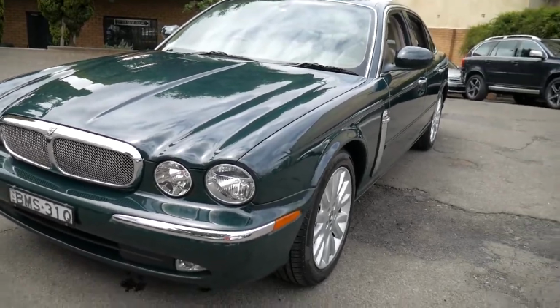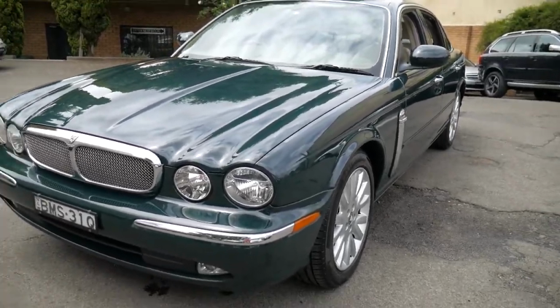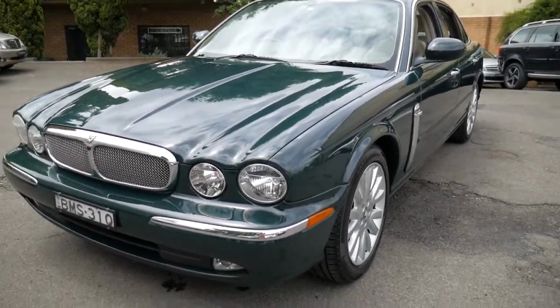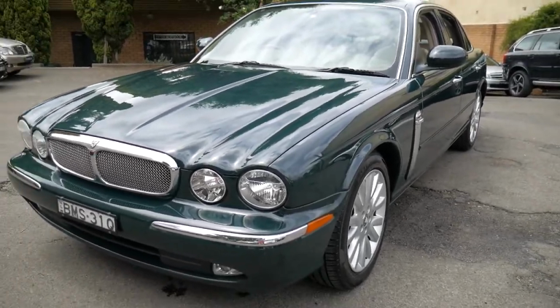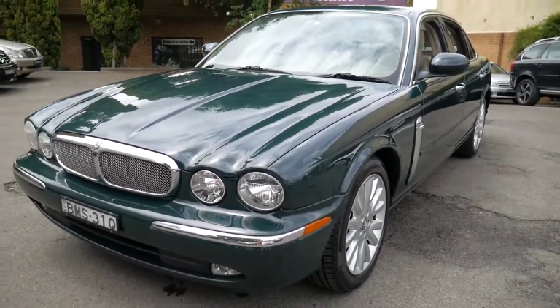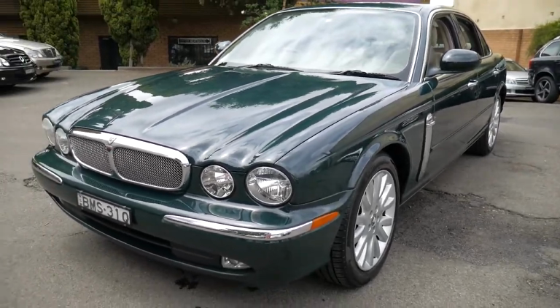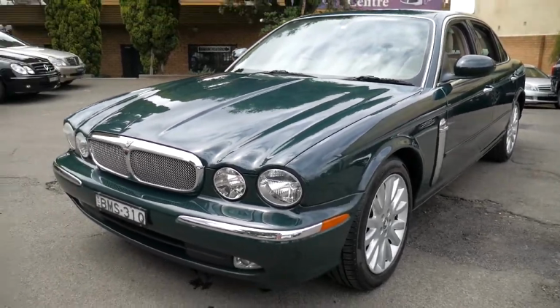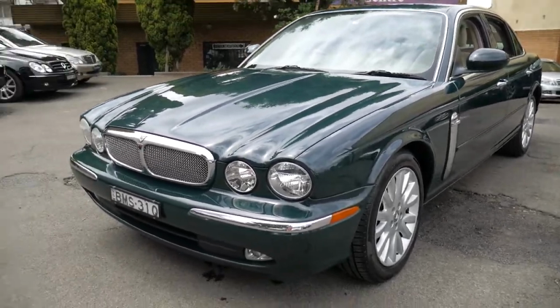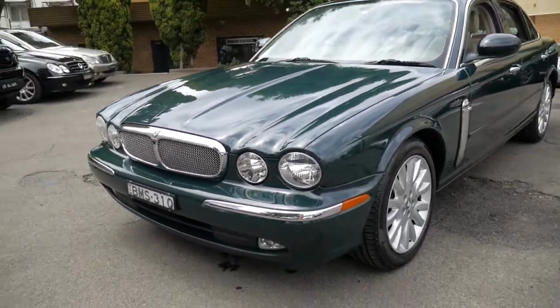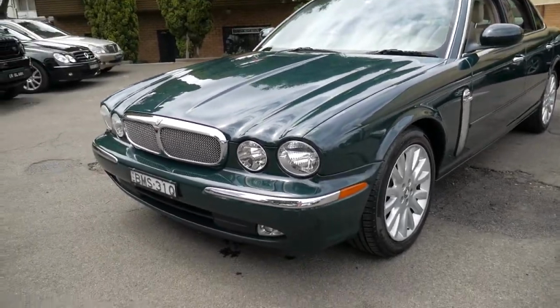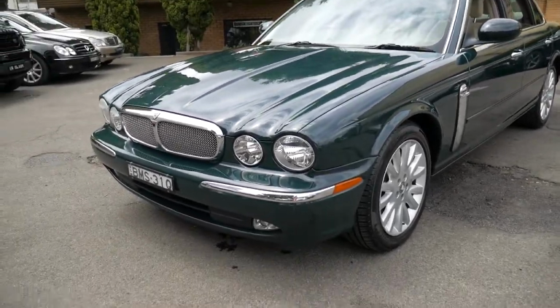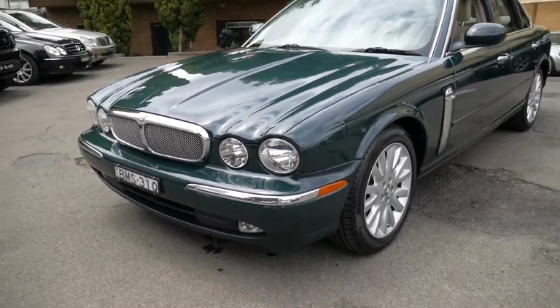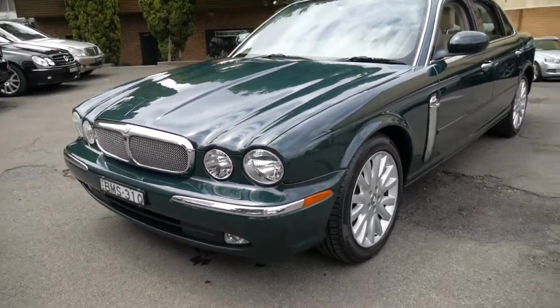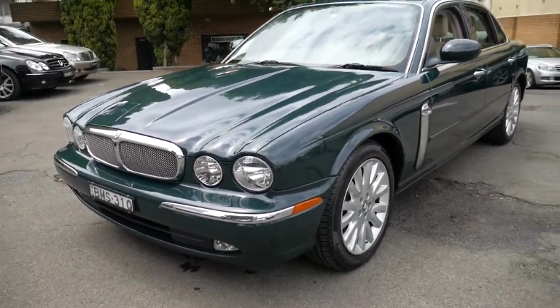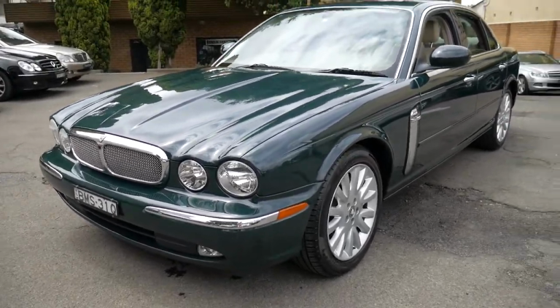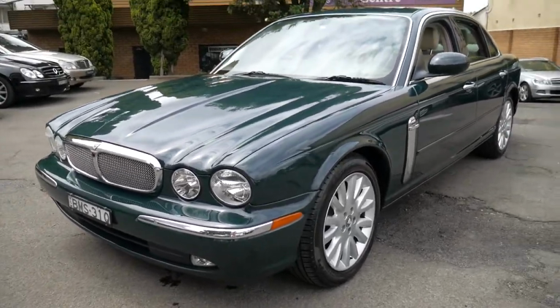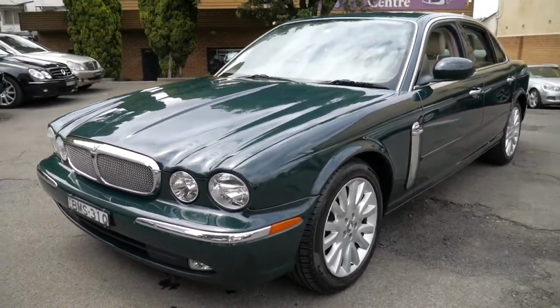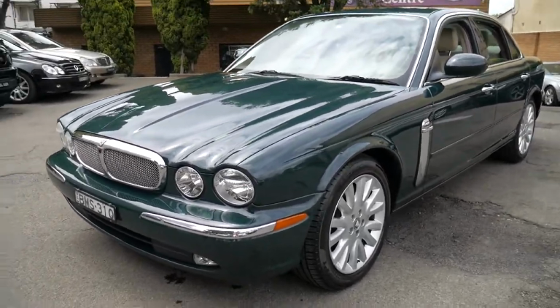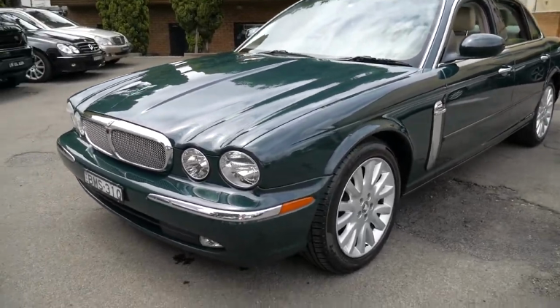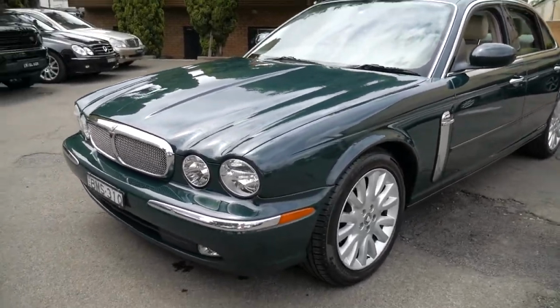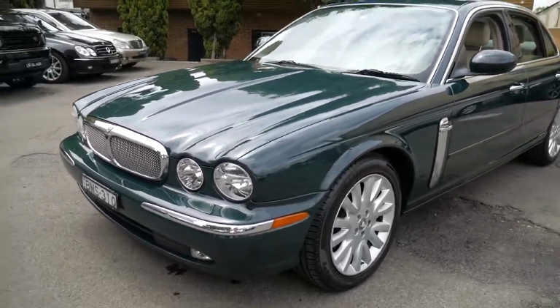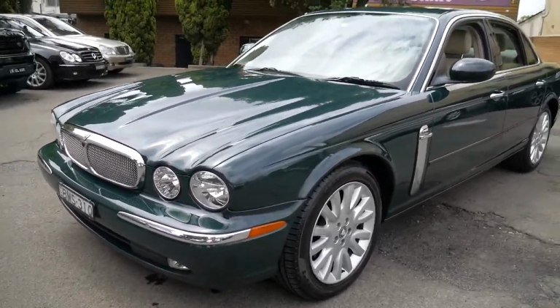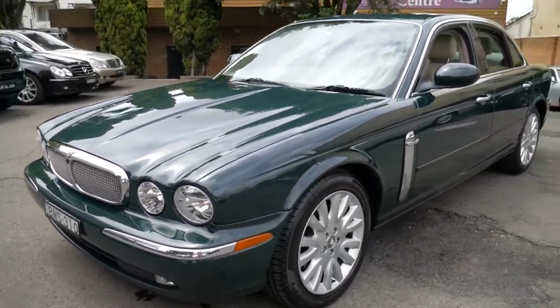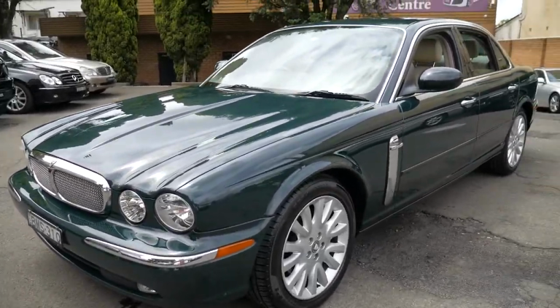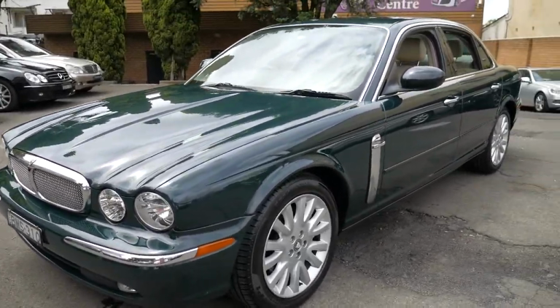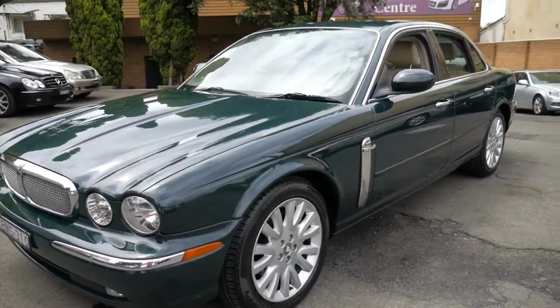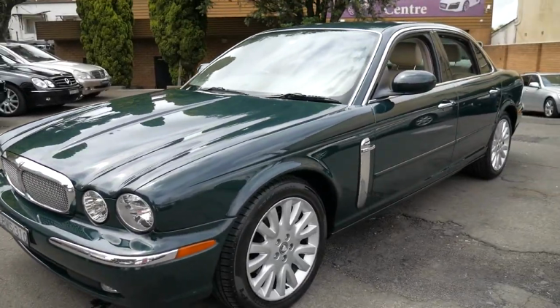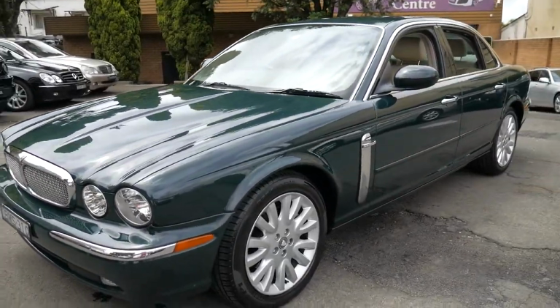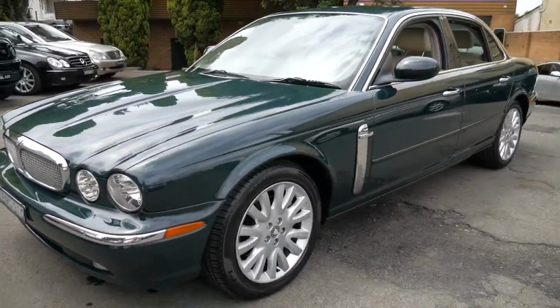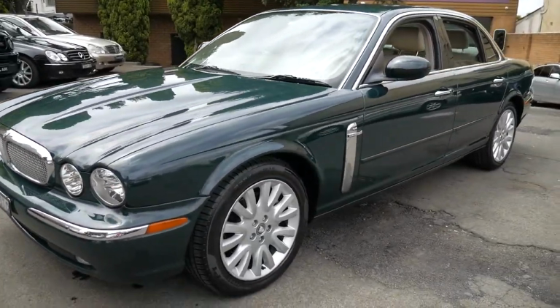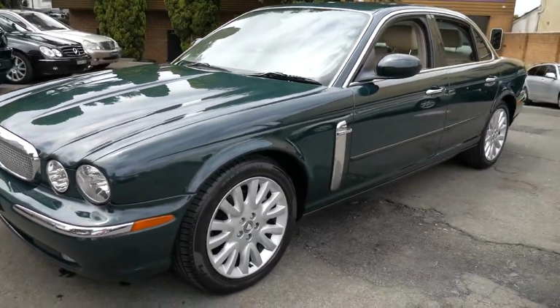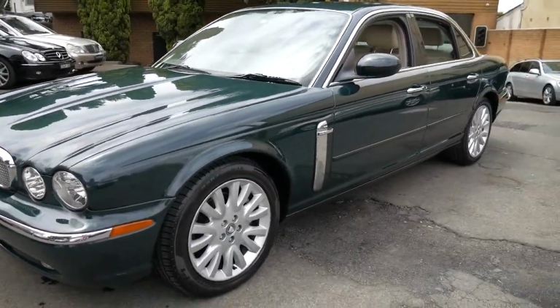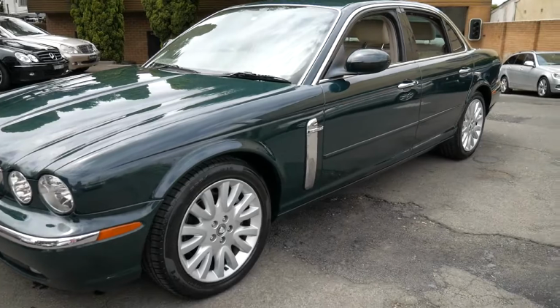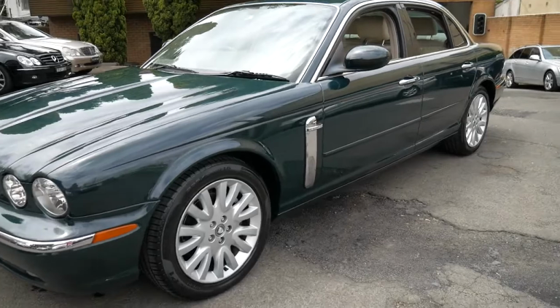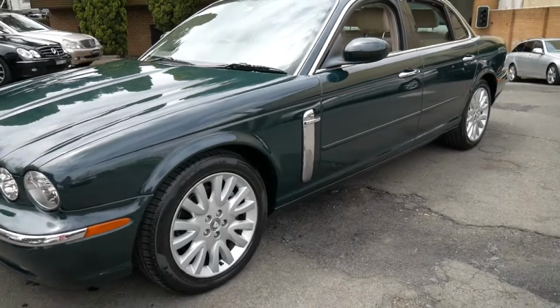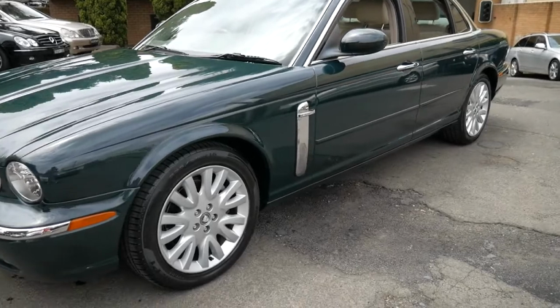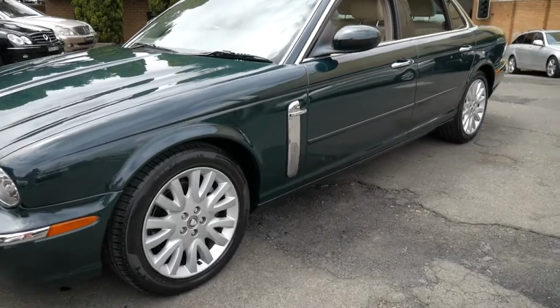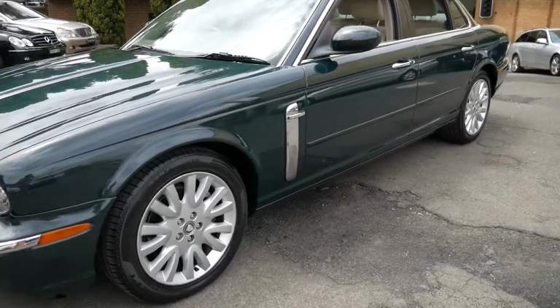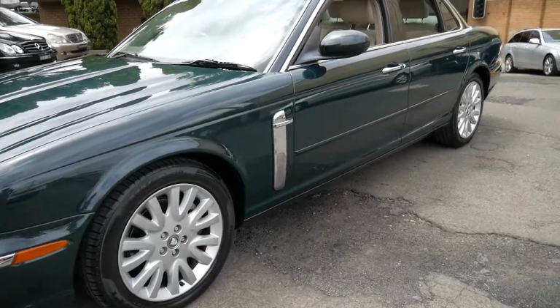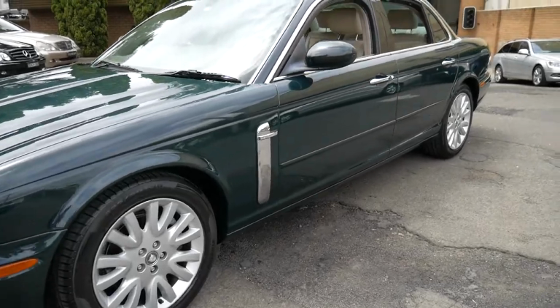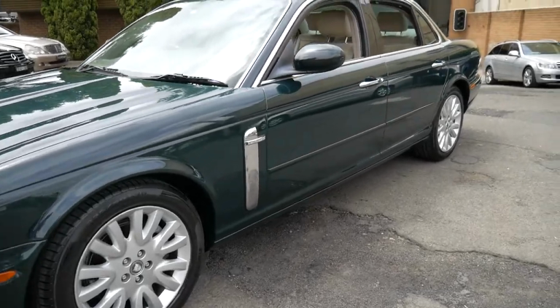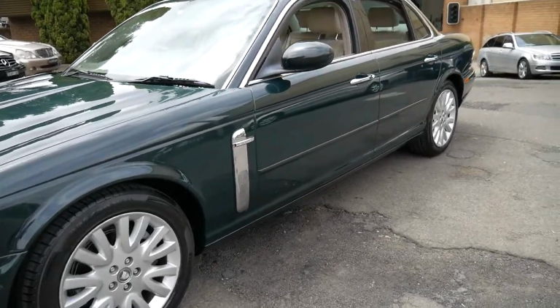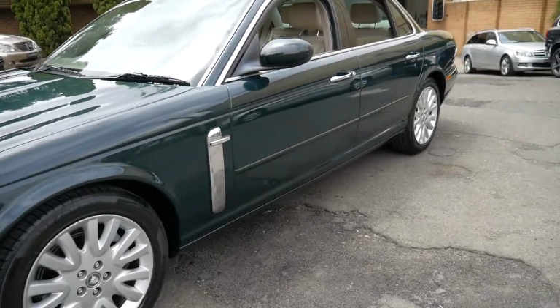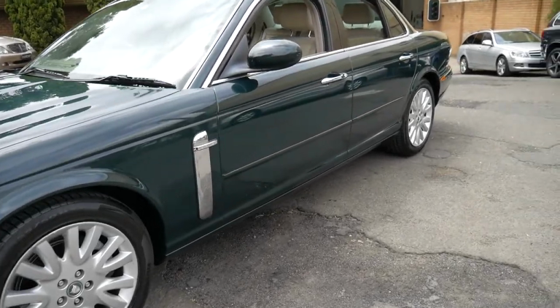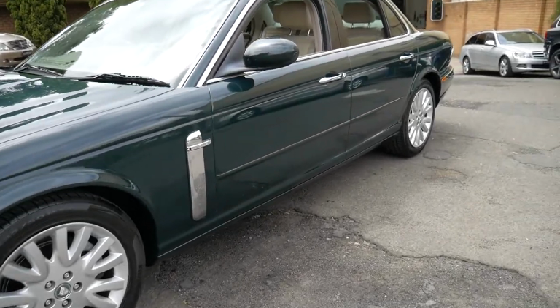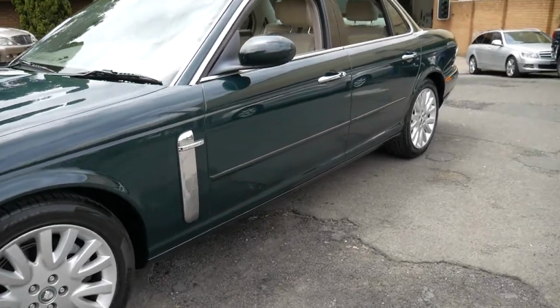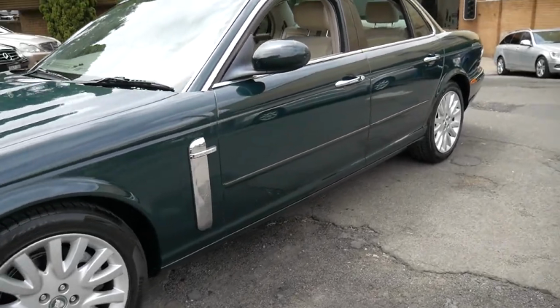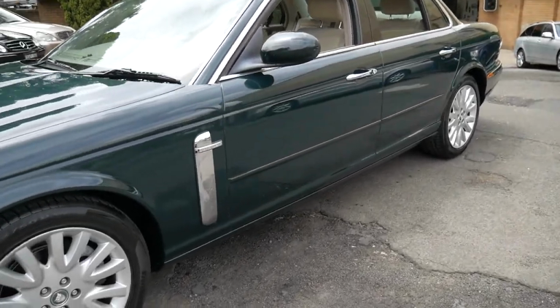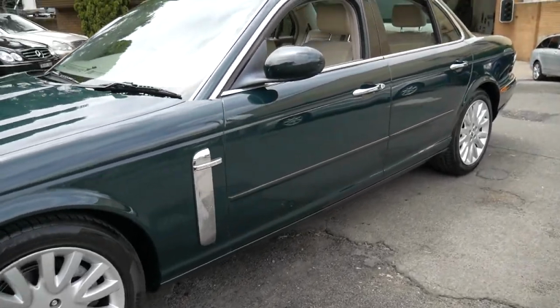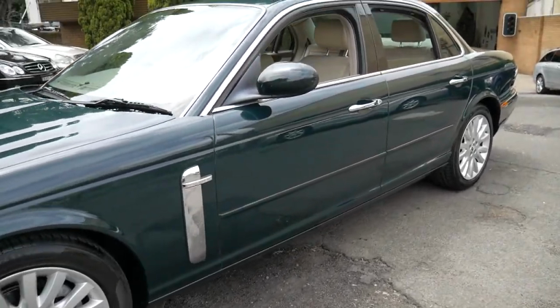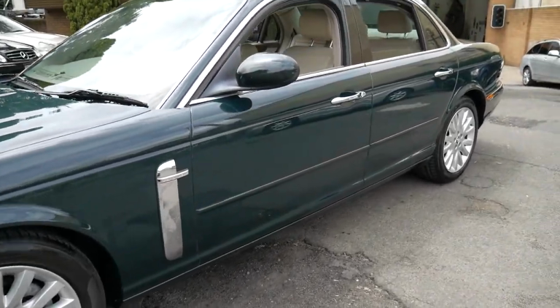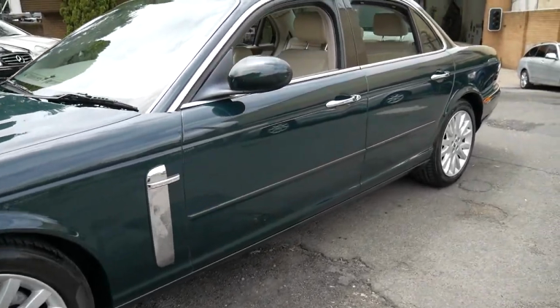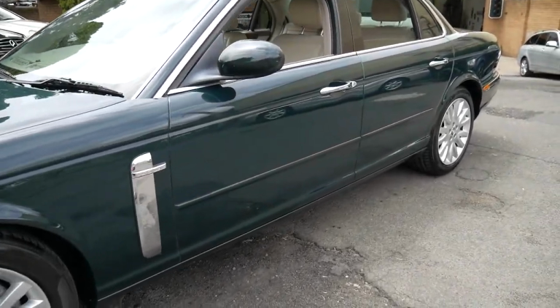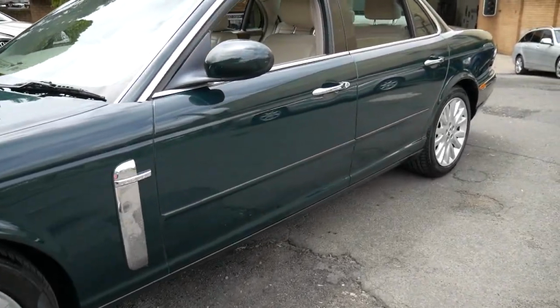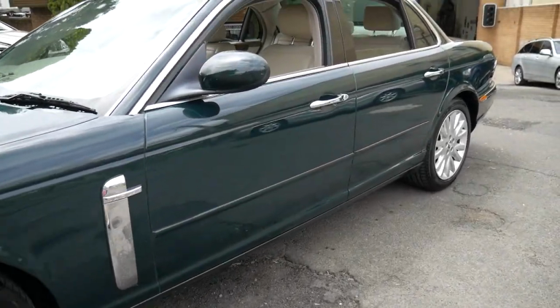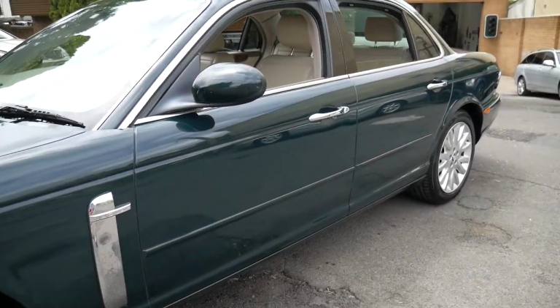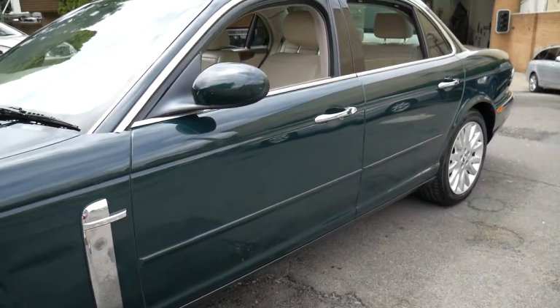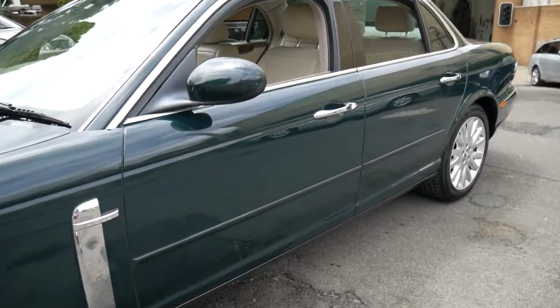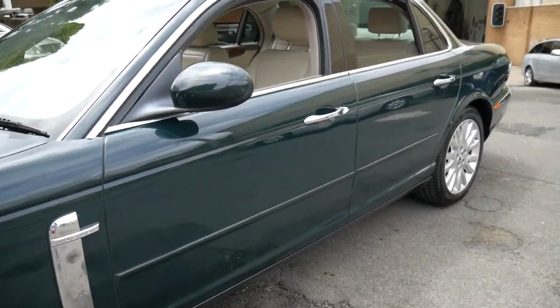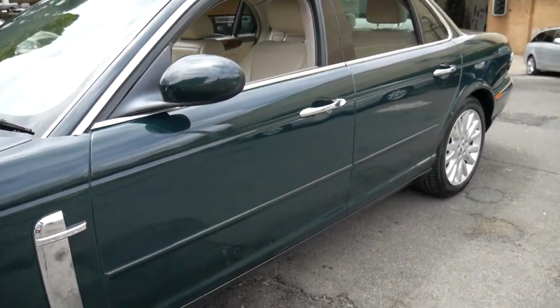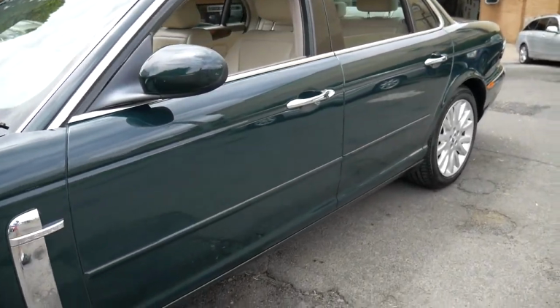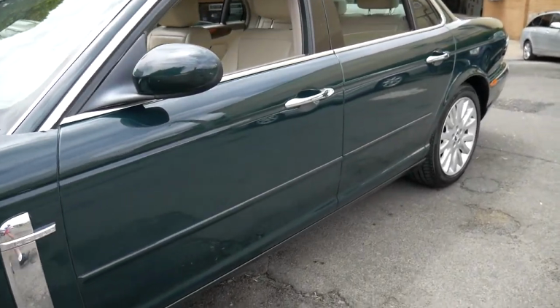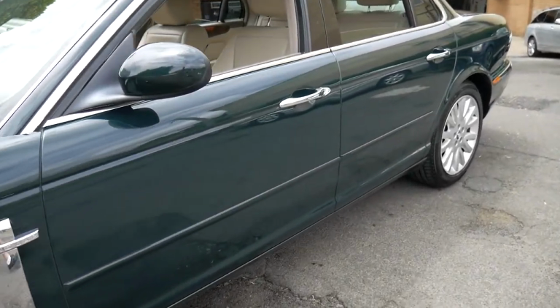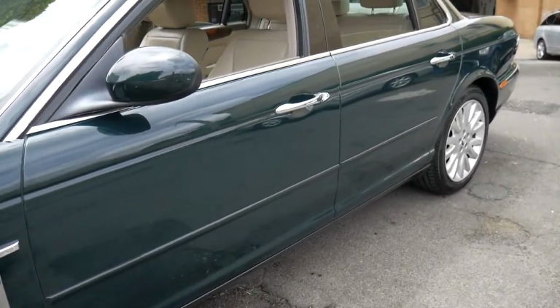There's nothing about this car I don't like. I like the colour, the wheels, the interior, the optional timber steering wheel.